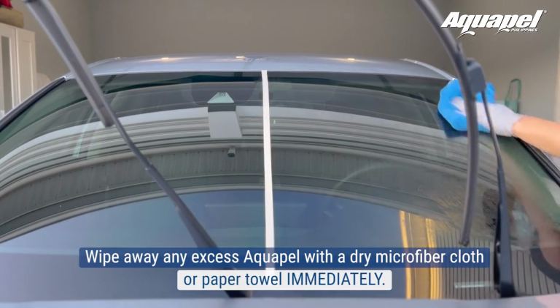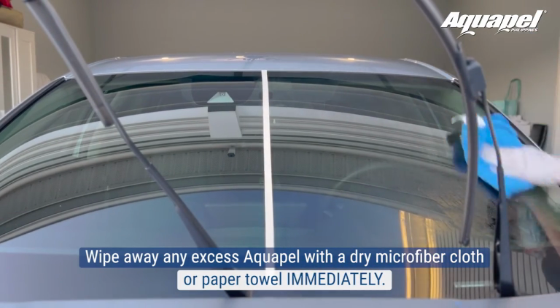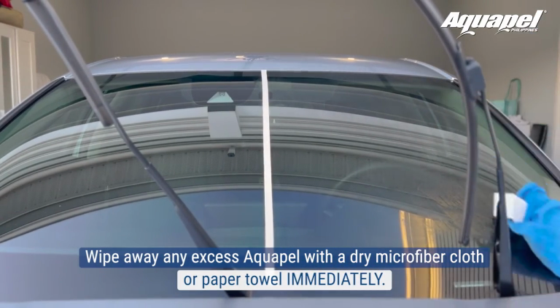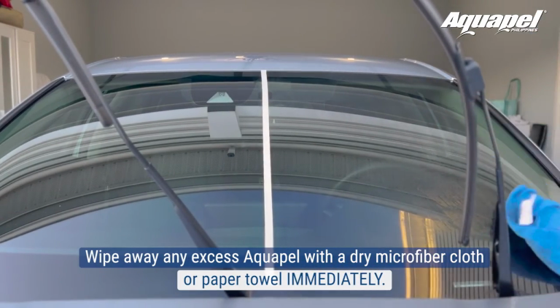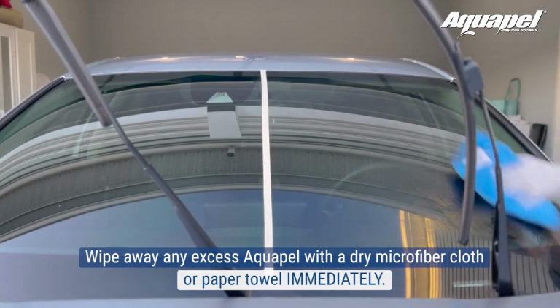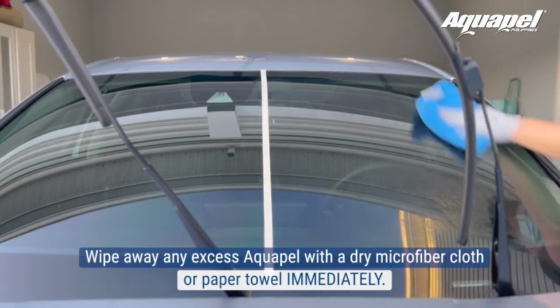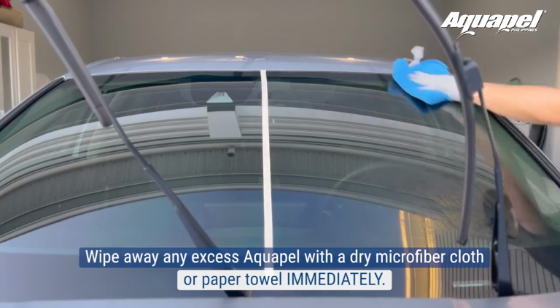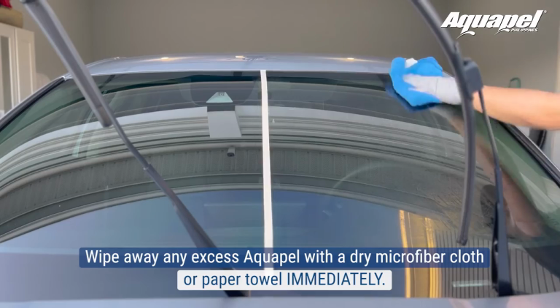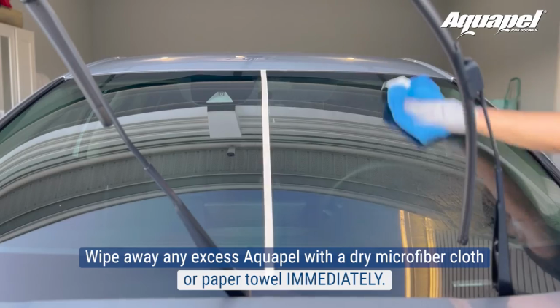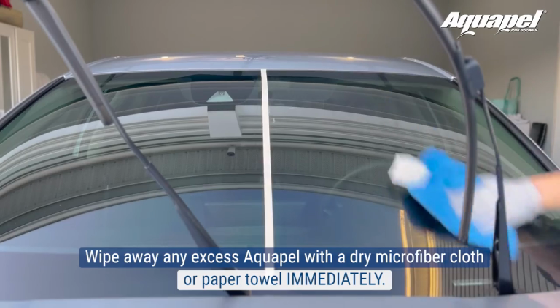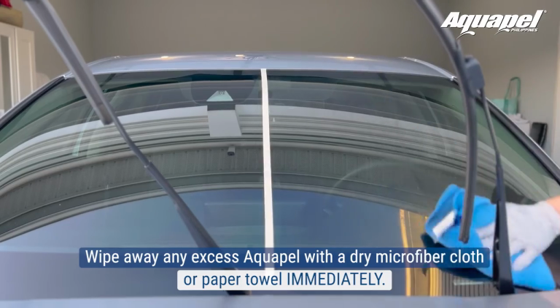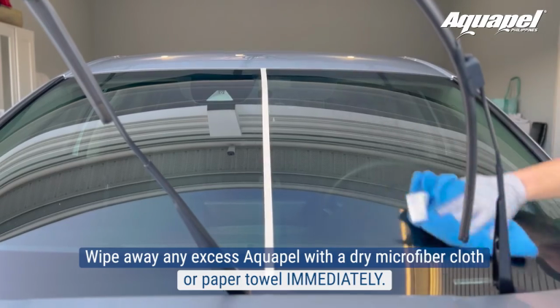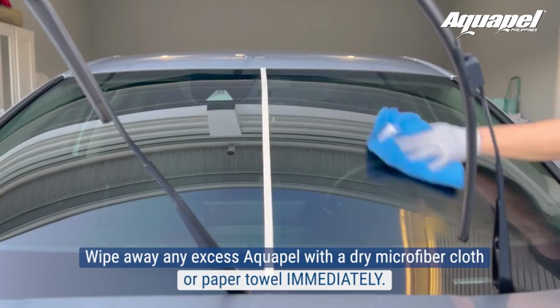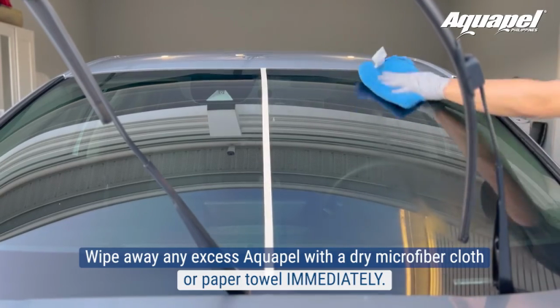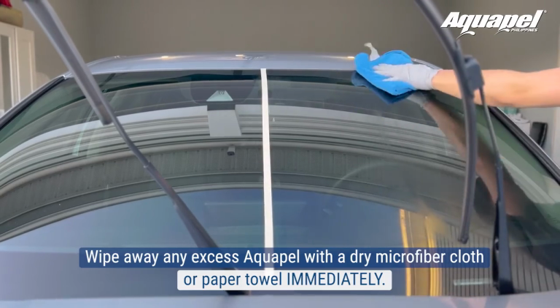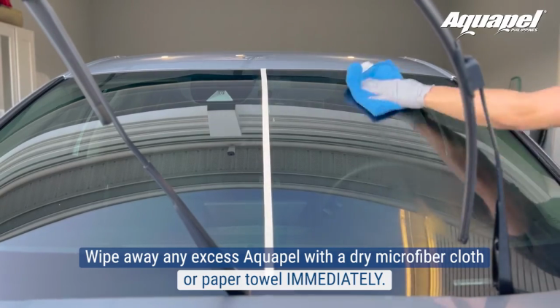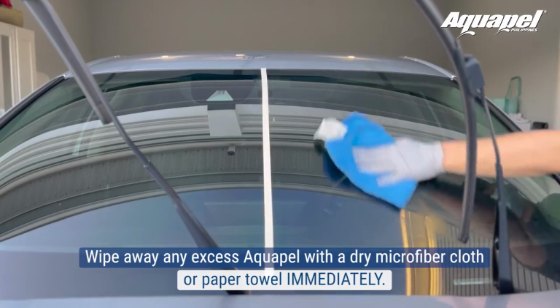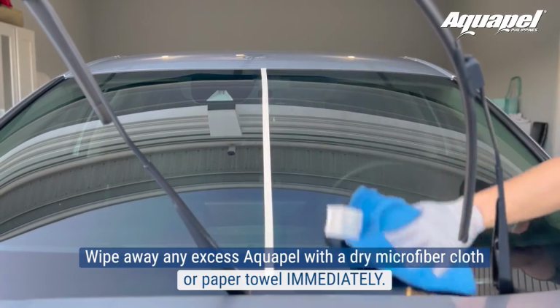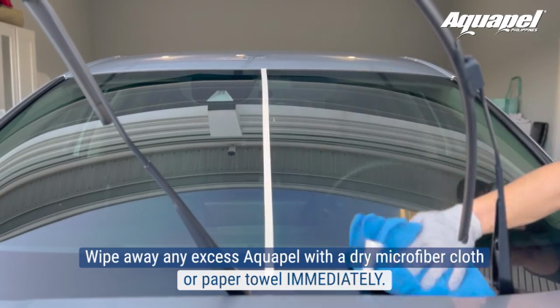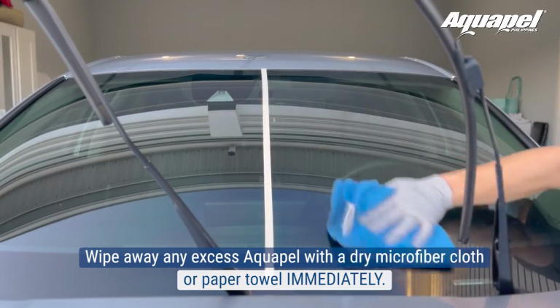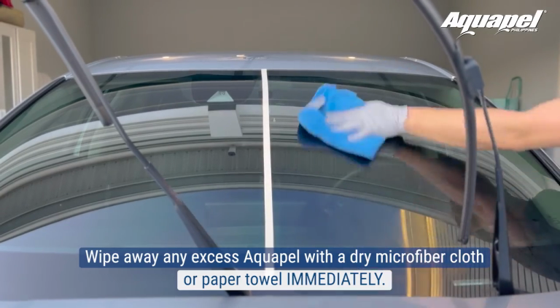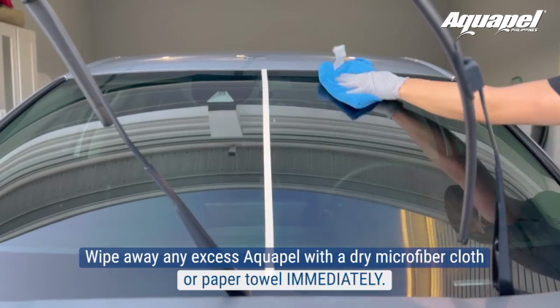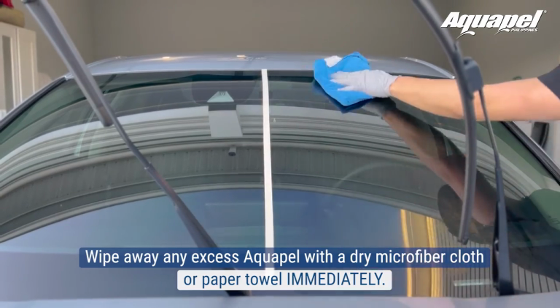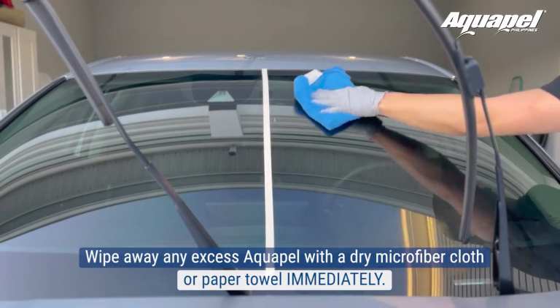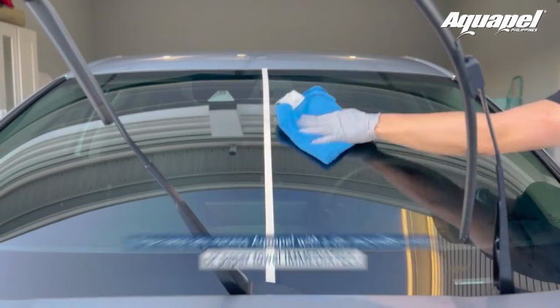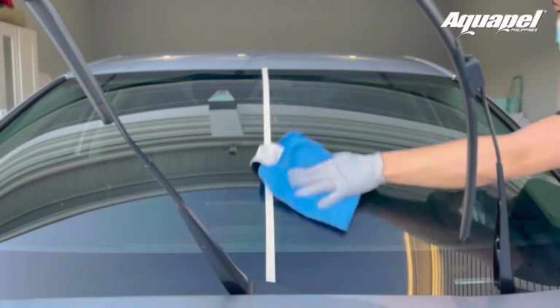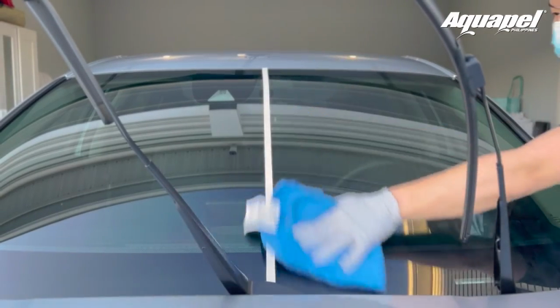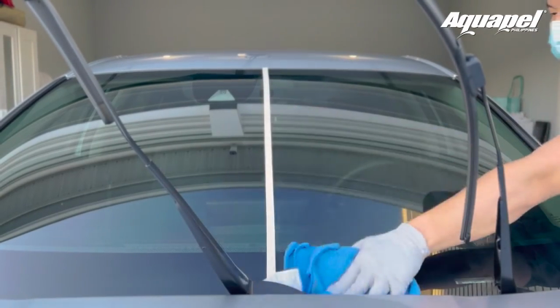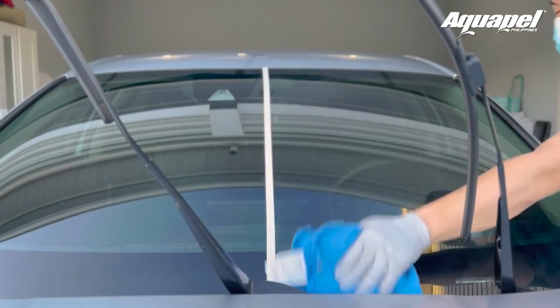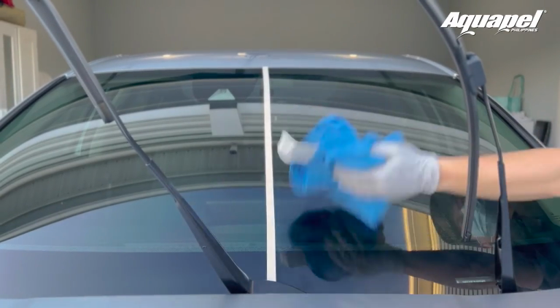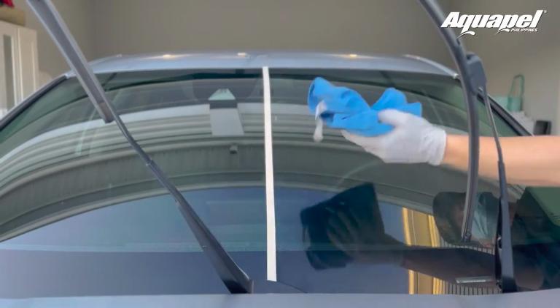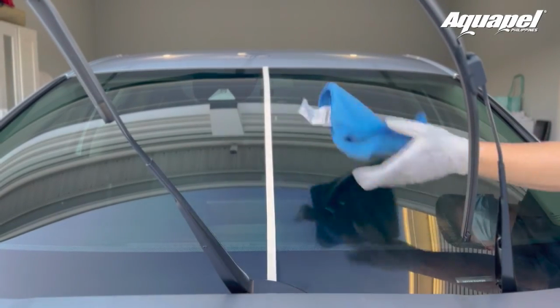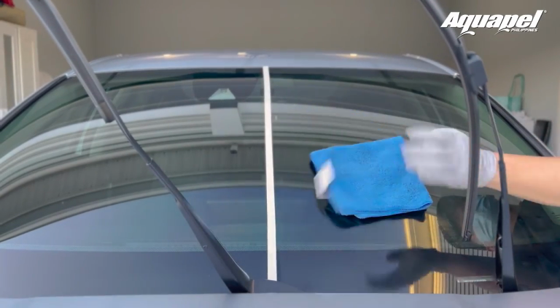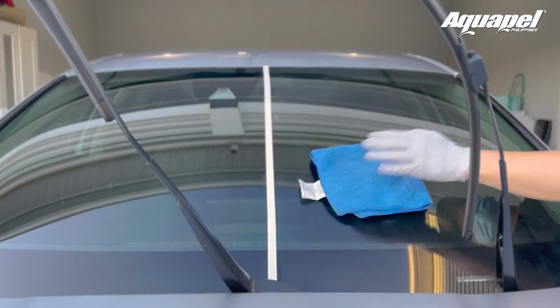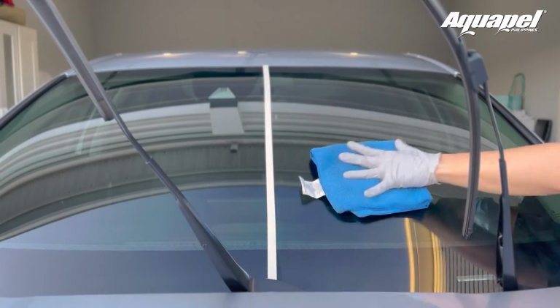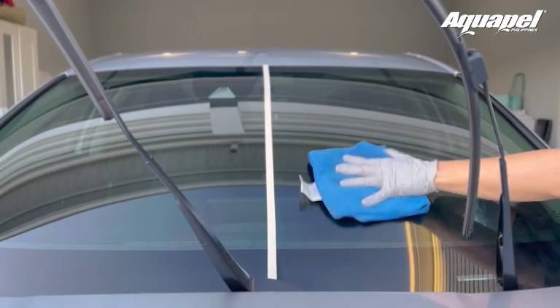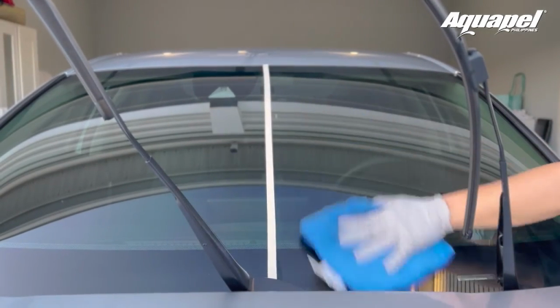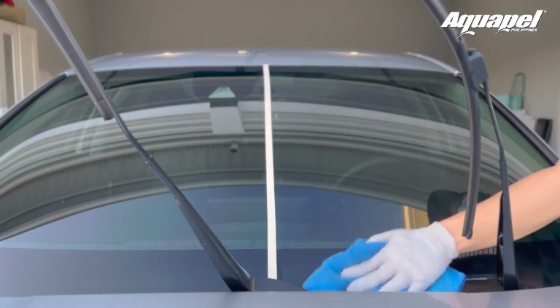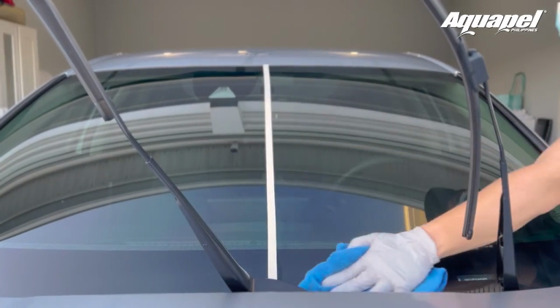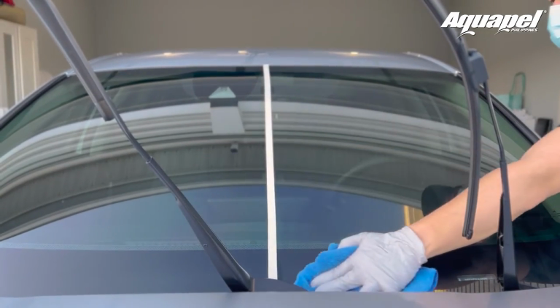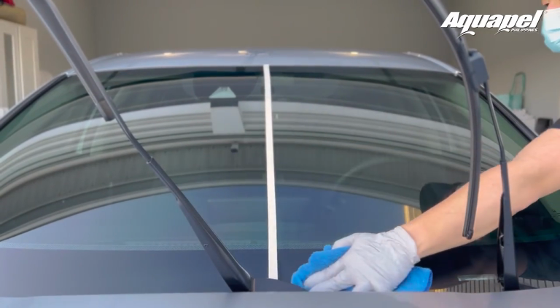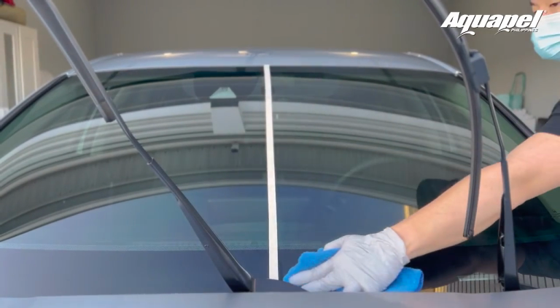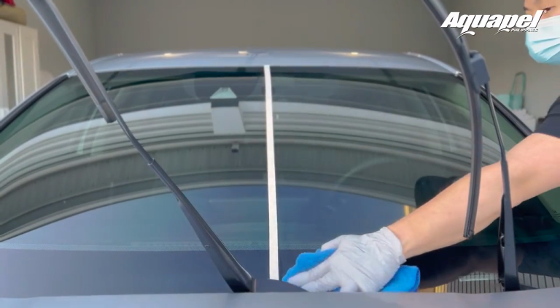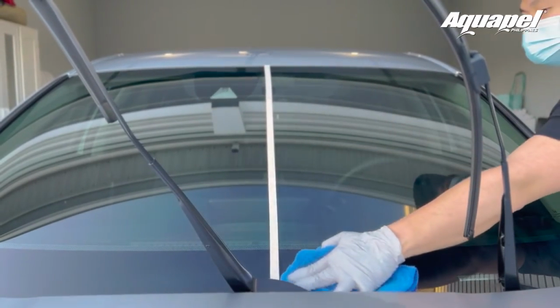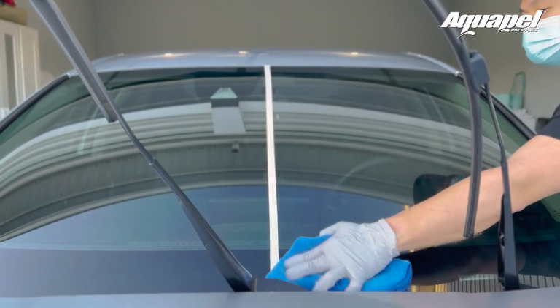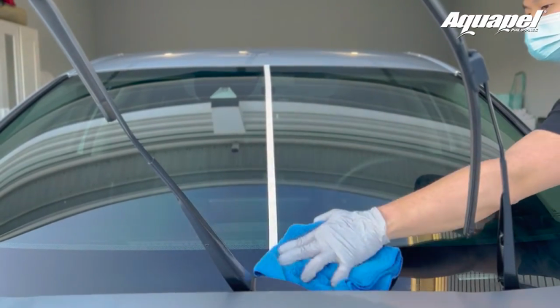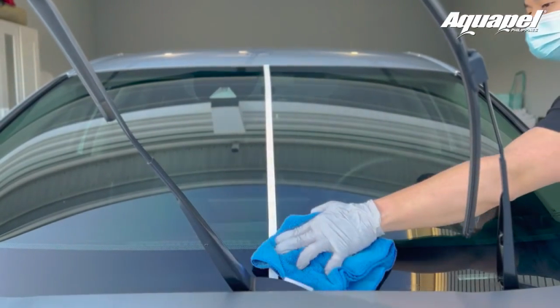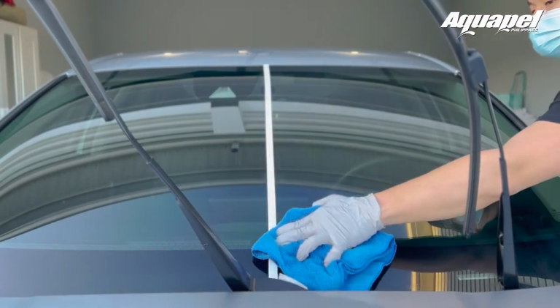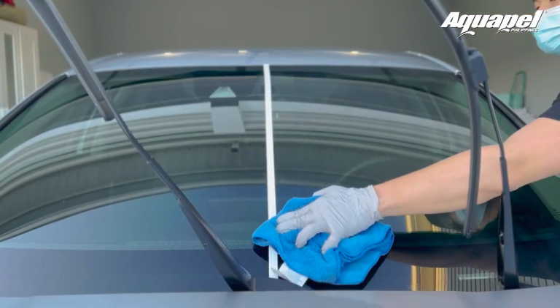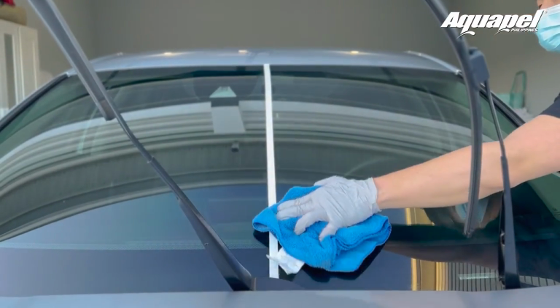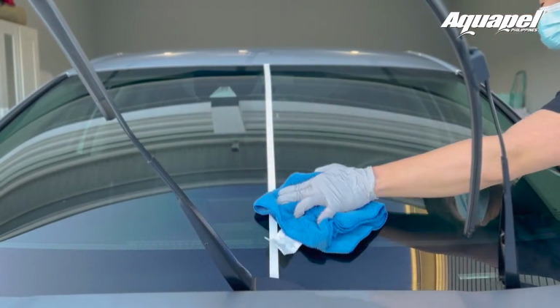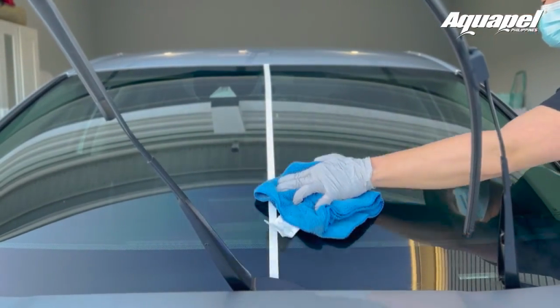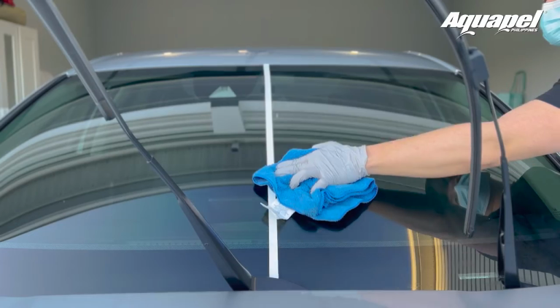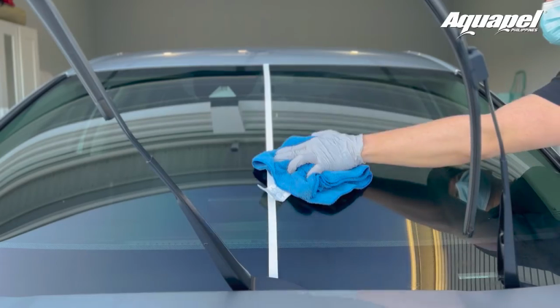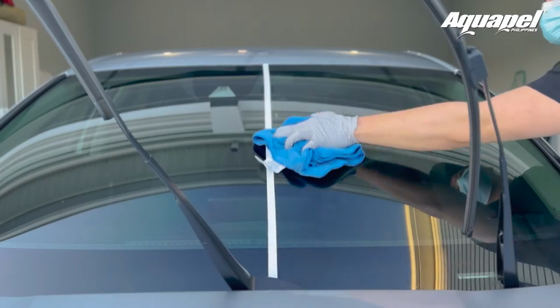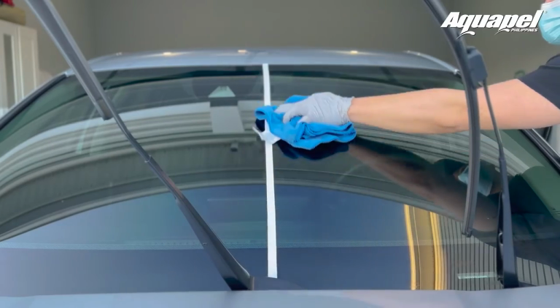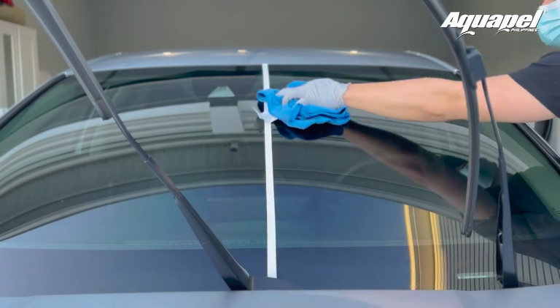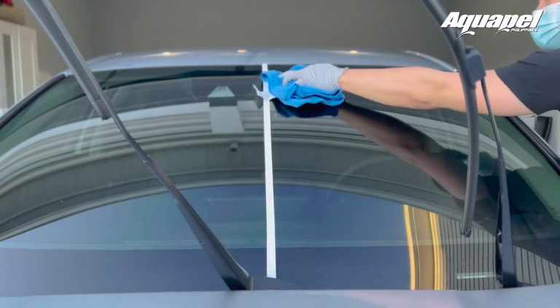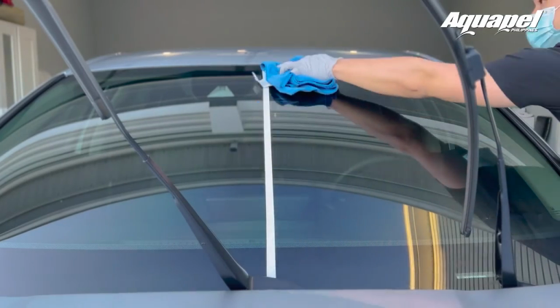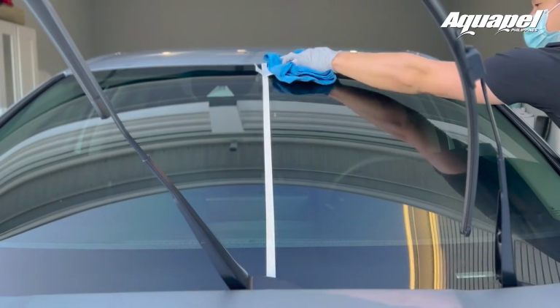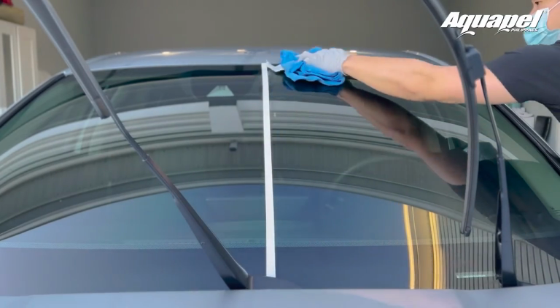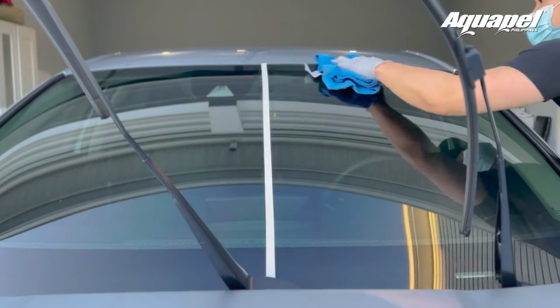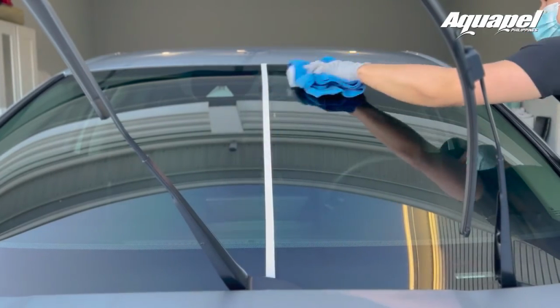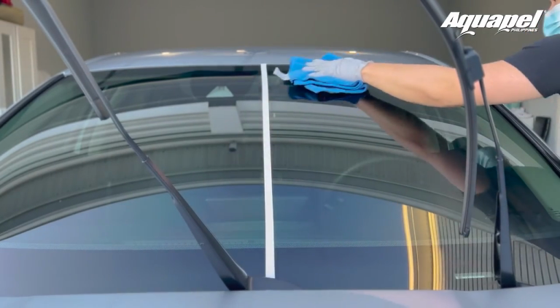Don't let the product dry. Aquapel bonds quickly, so wiping it off won't affect the effectiveness of the product. This step is very important.